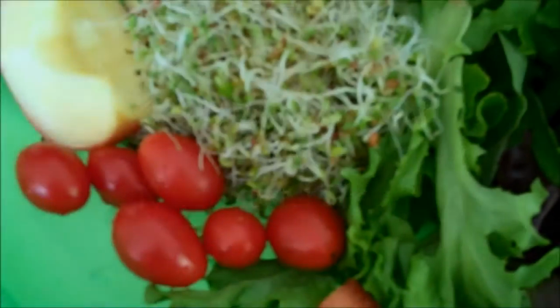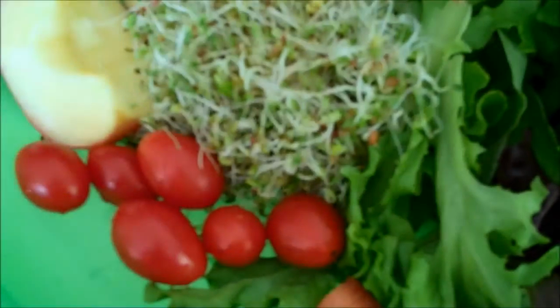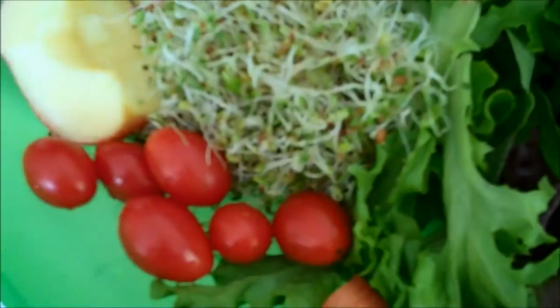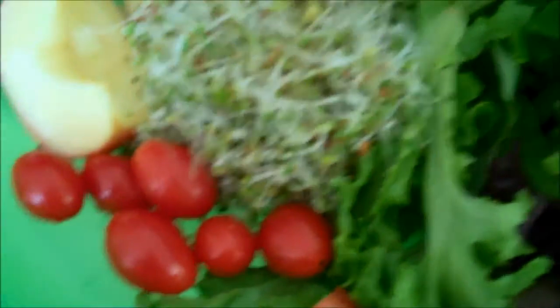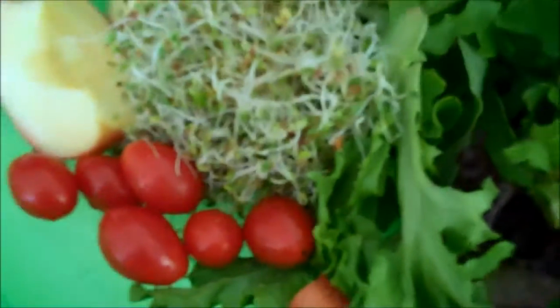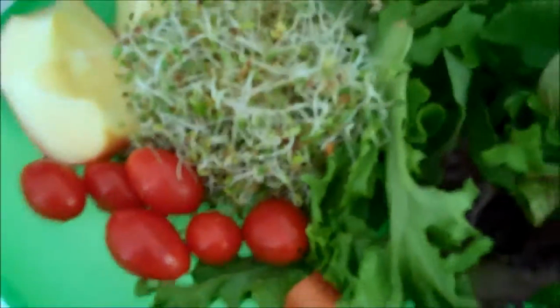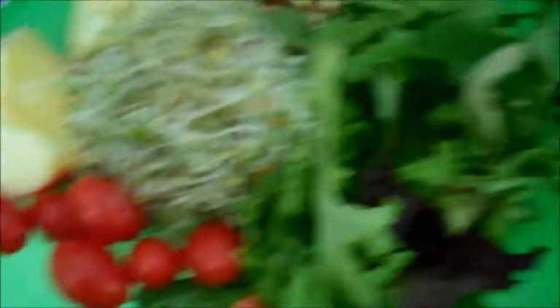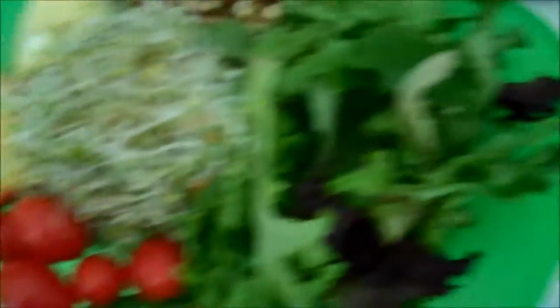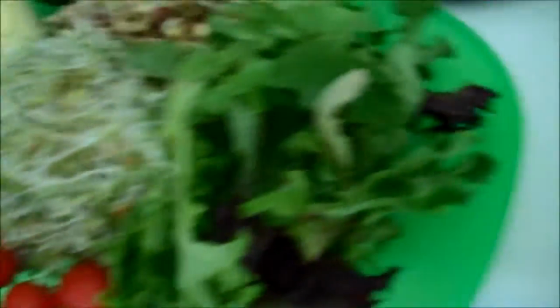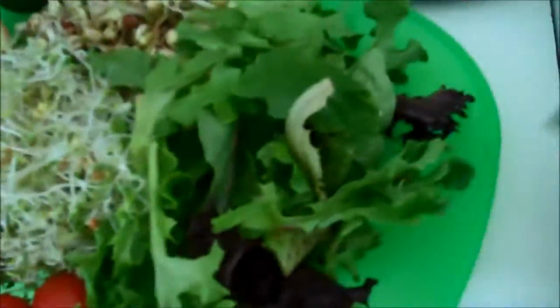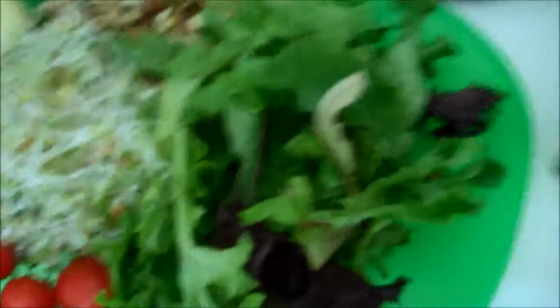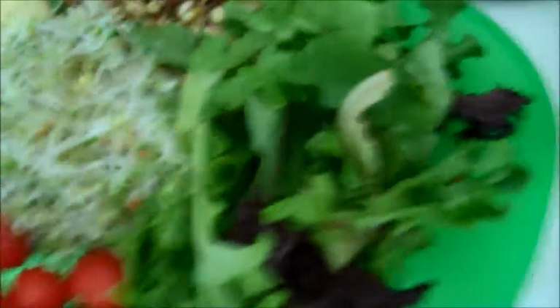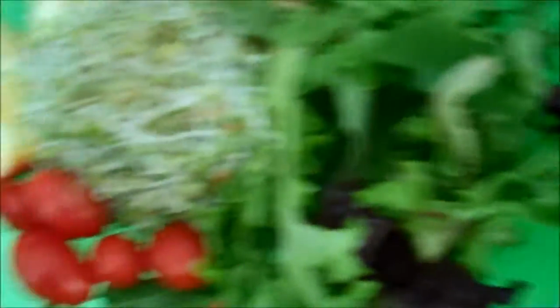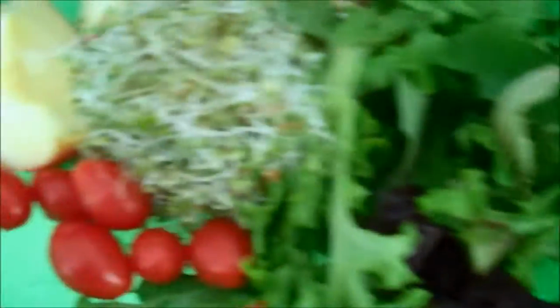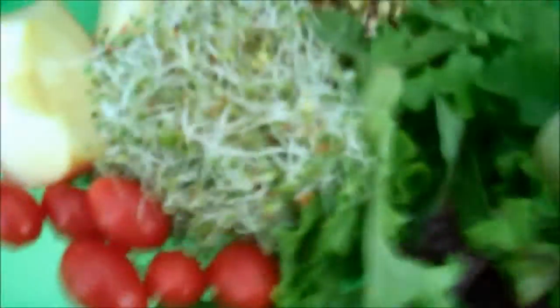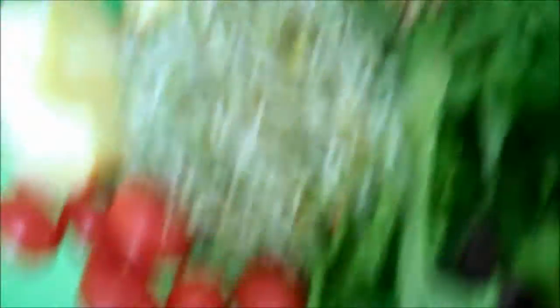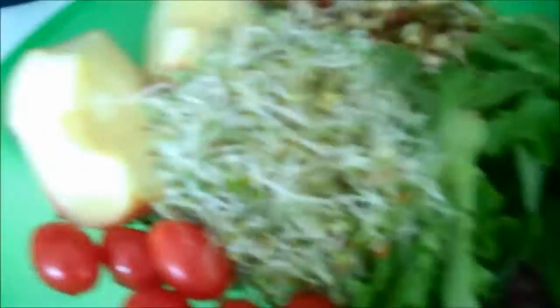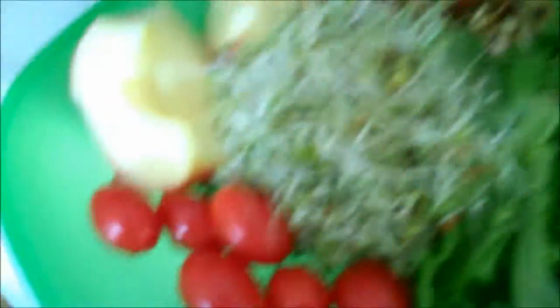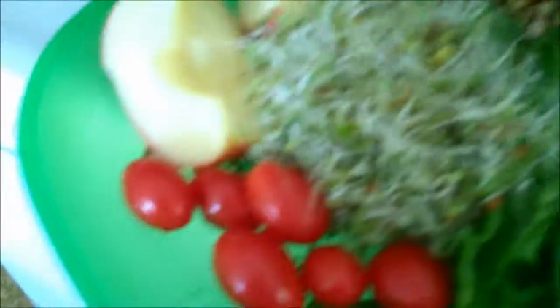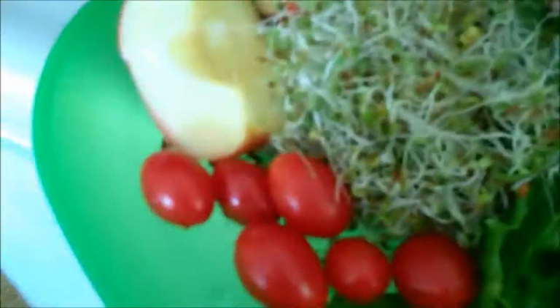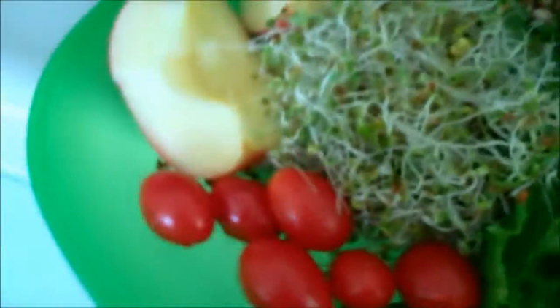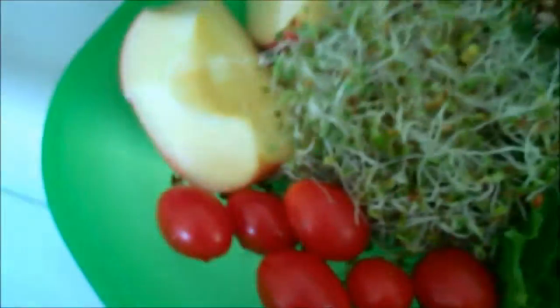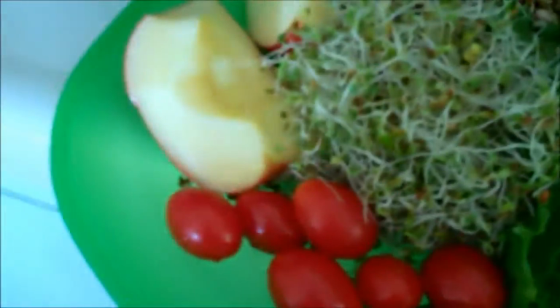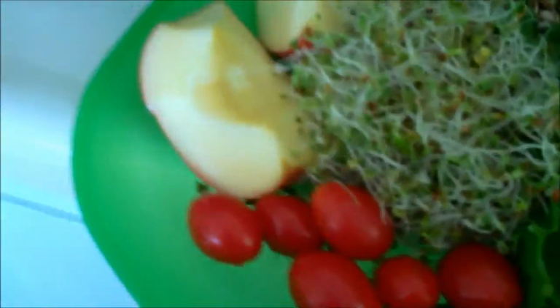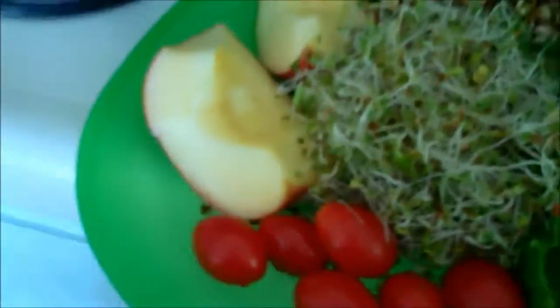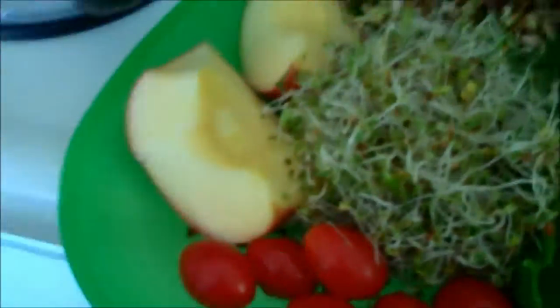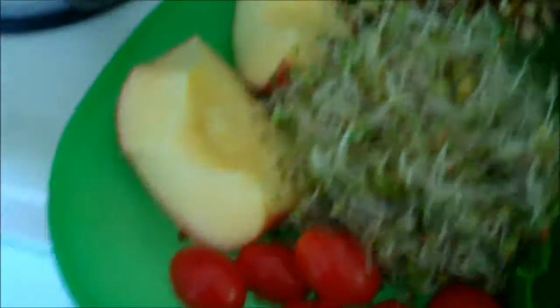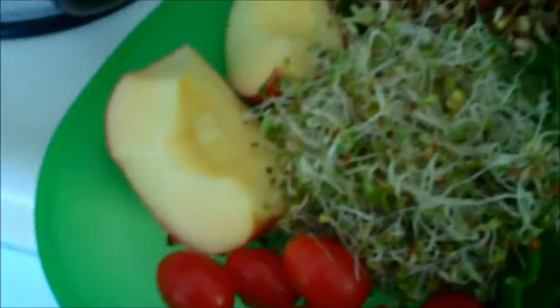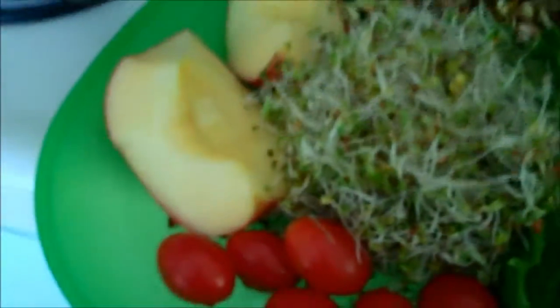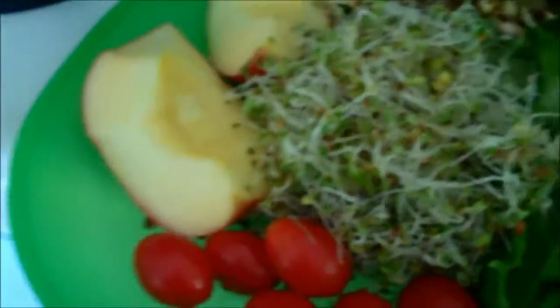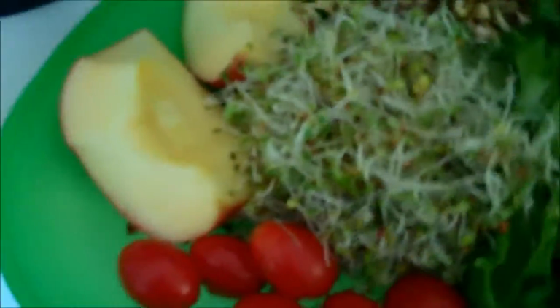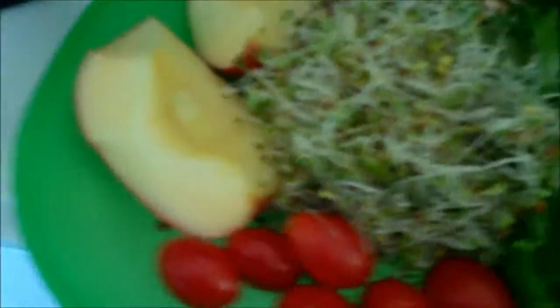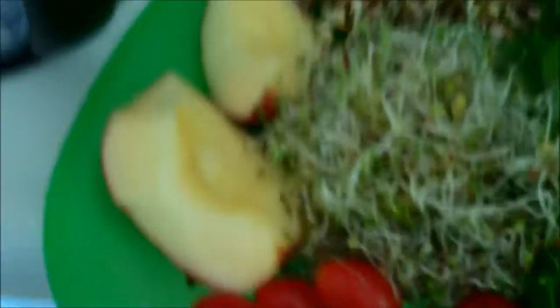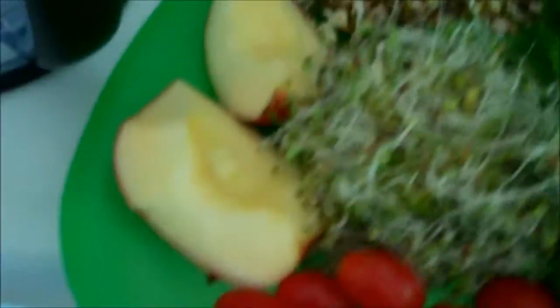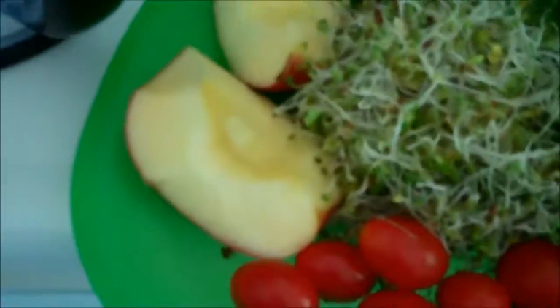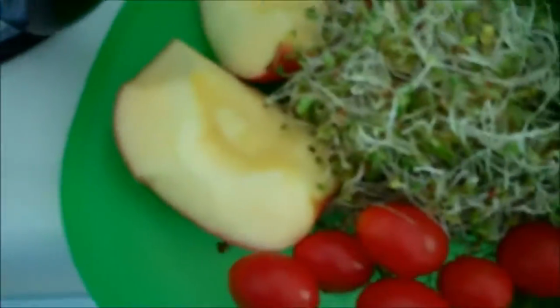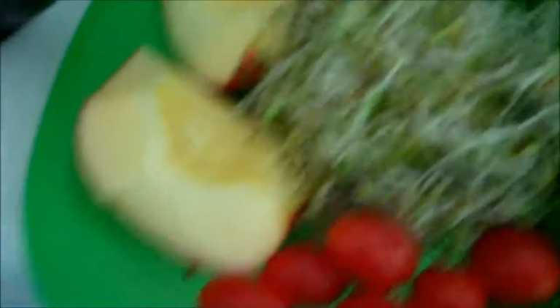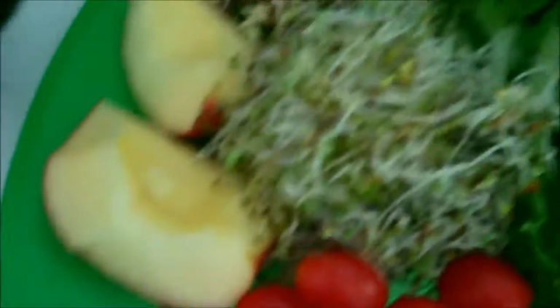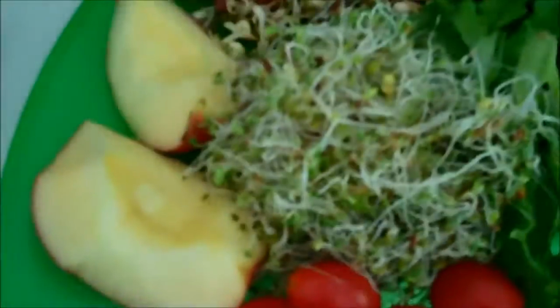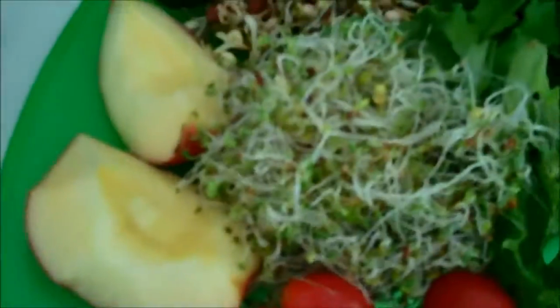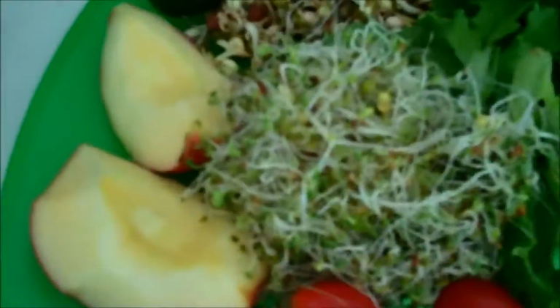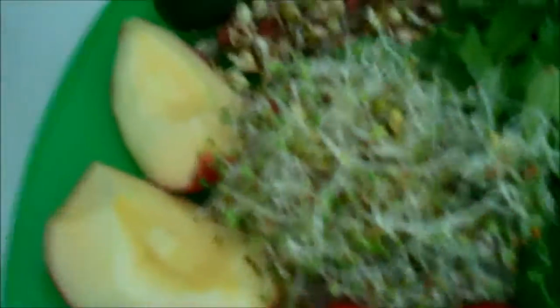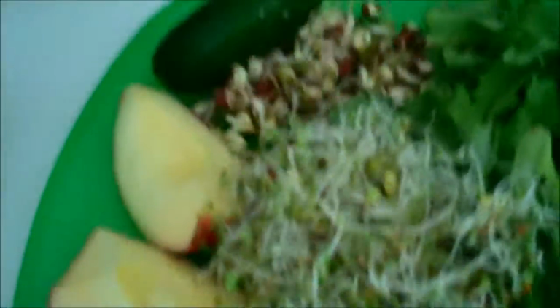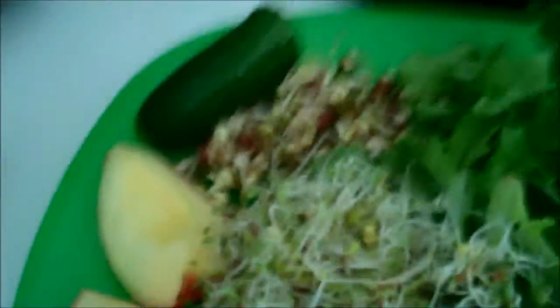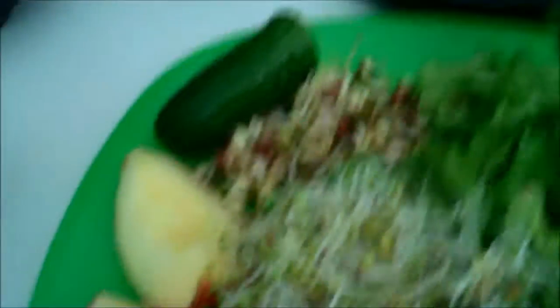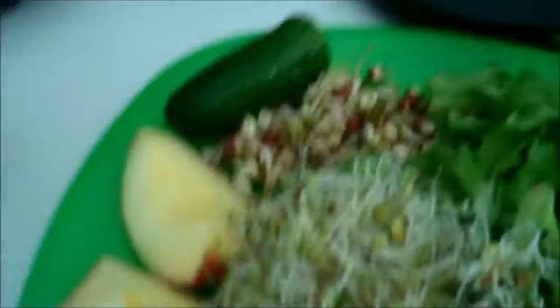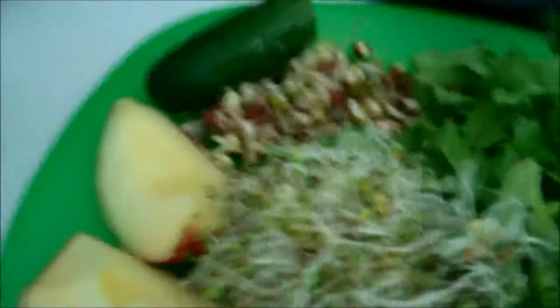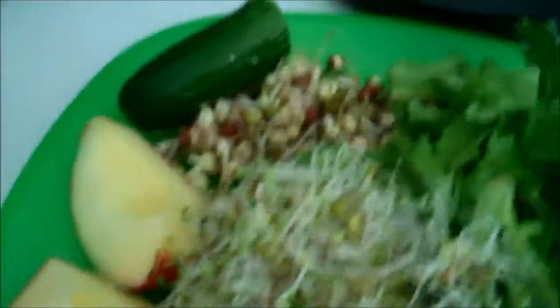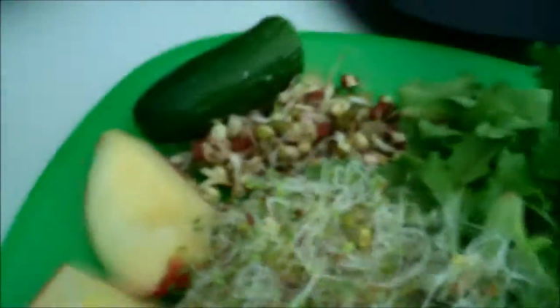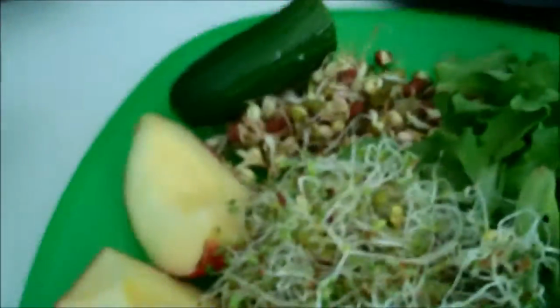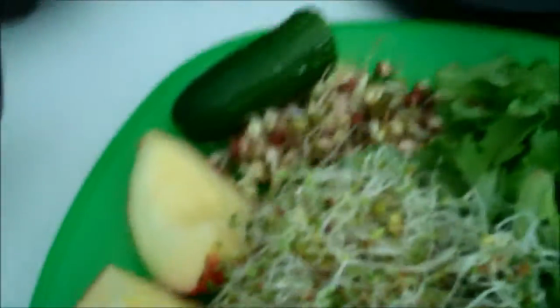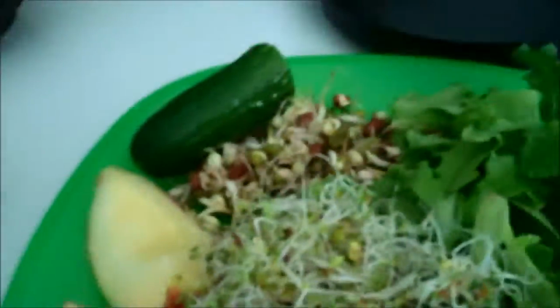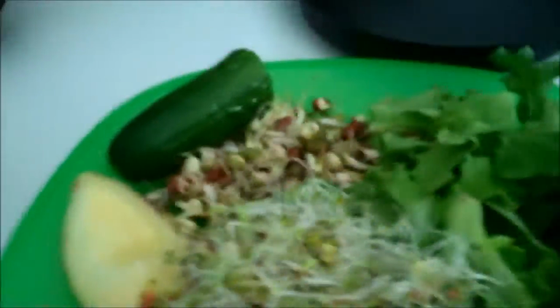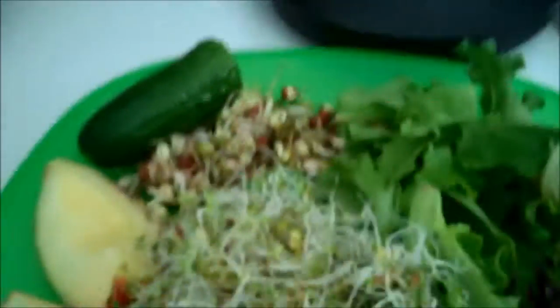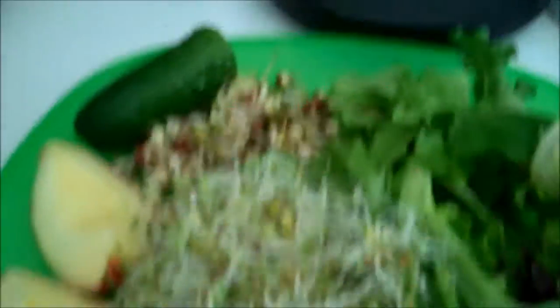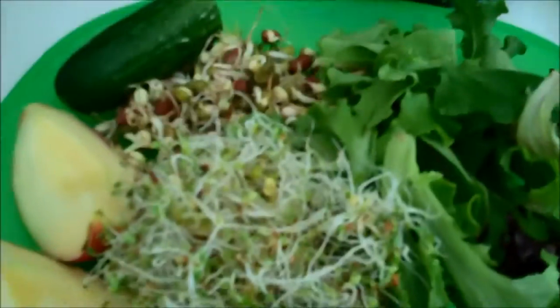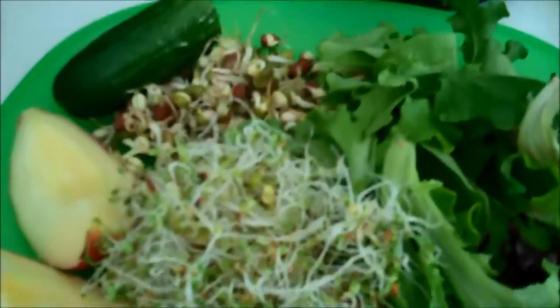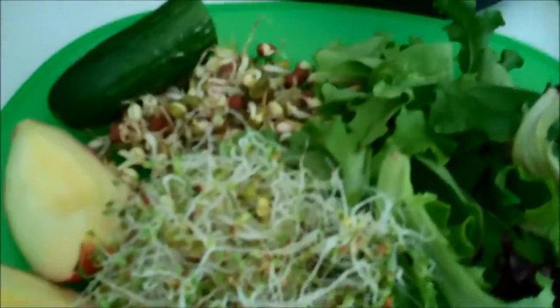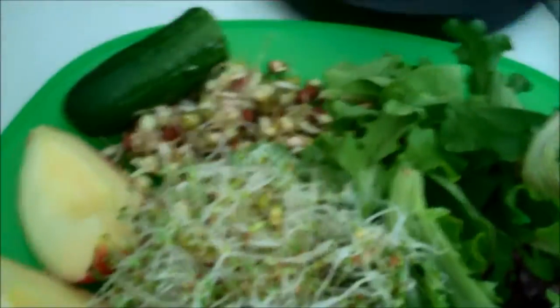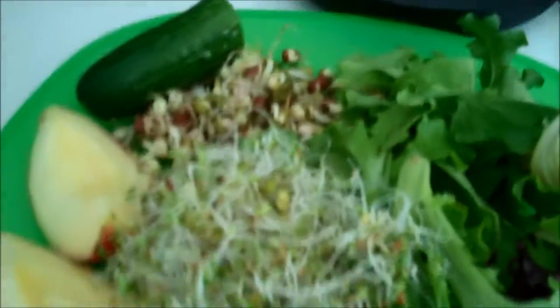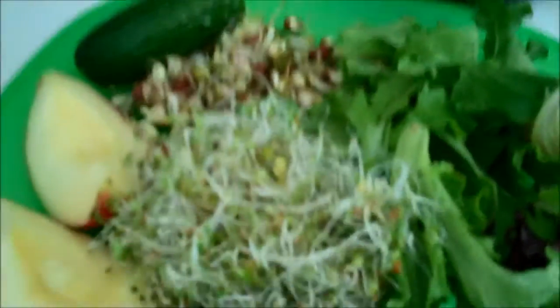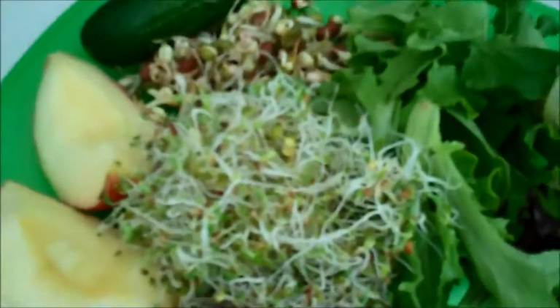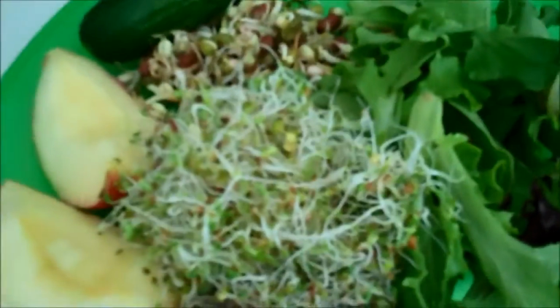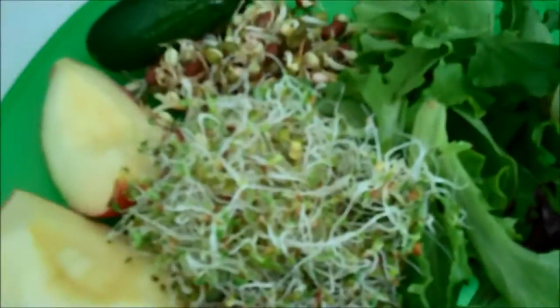Okay, today I'm making — I'm hungry and it's lunchtime. I'm trying to do a nice green drink for lunch.